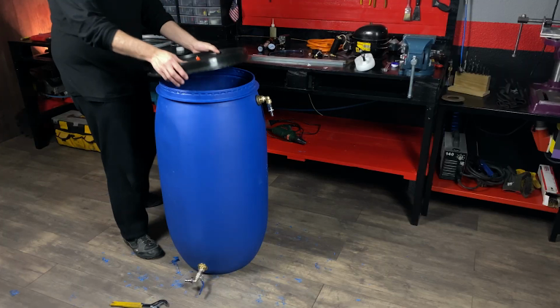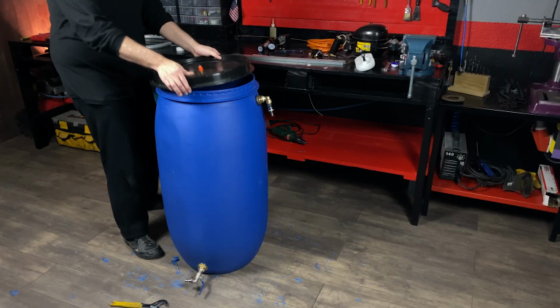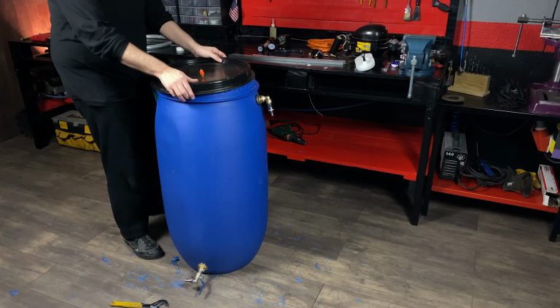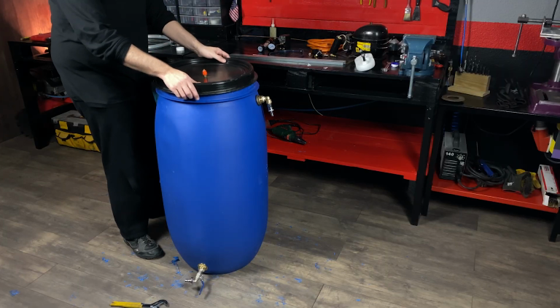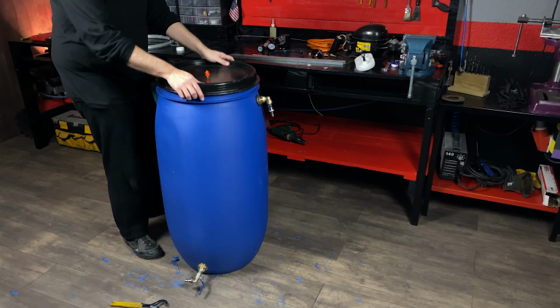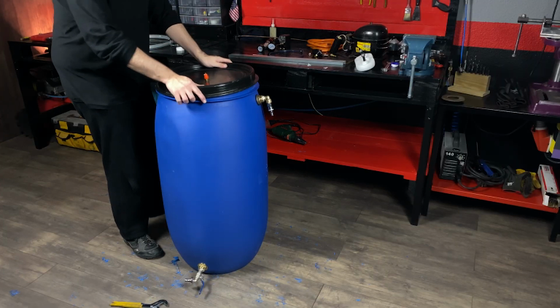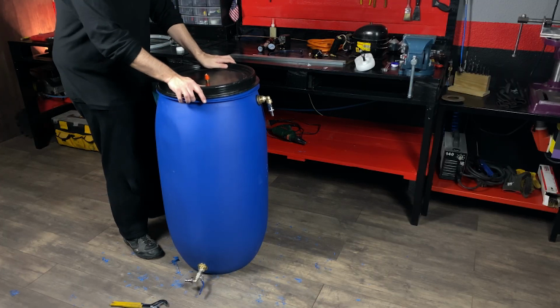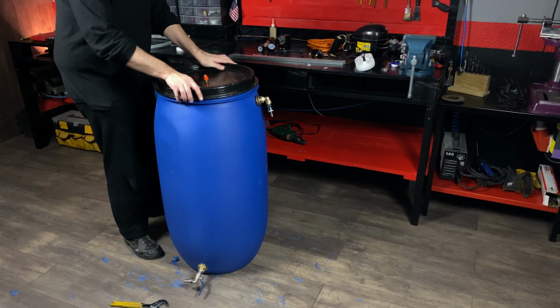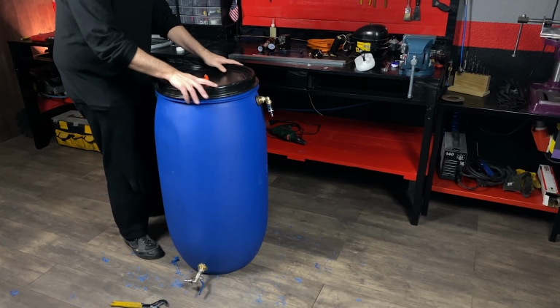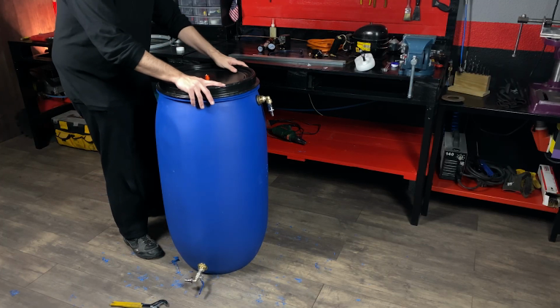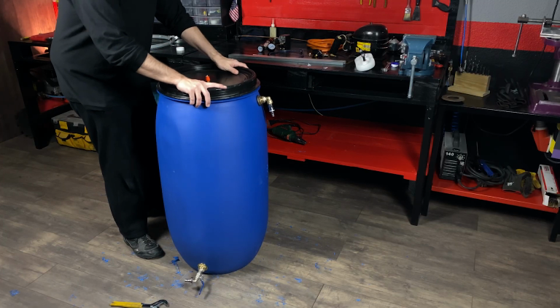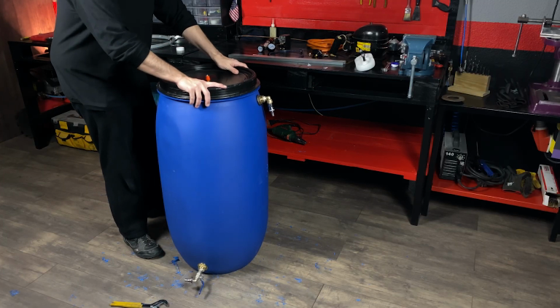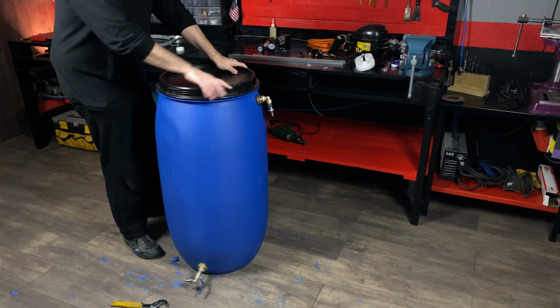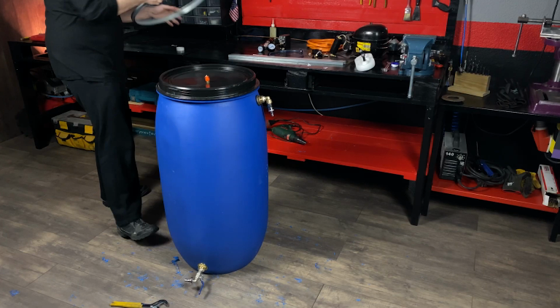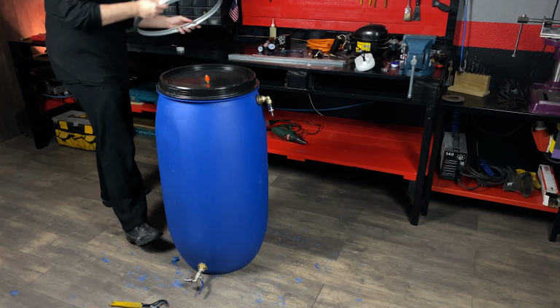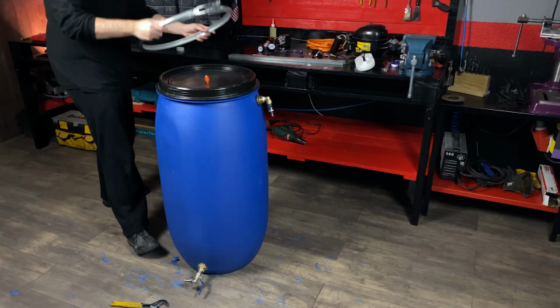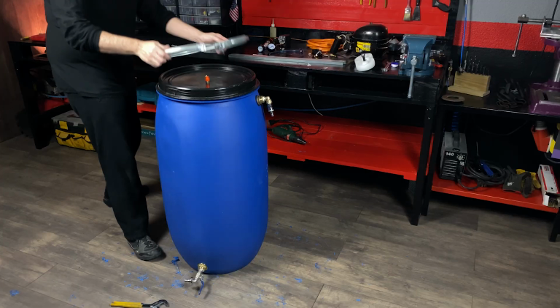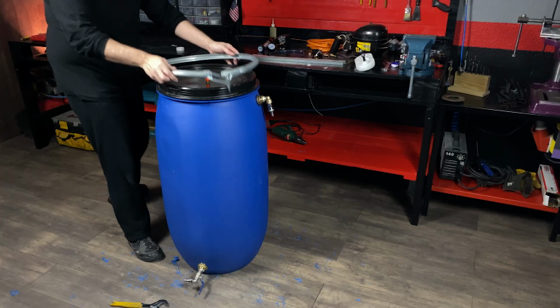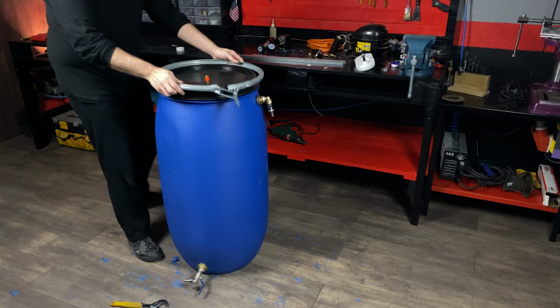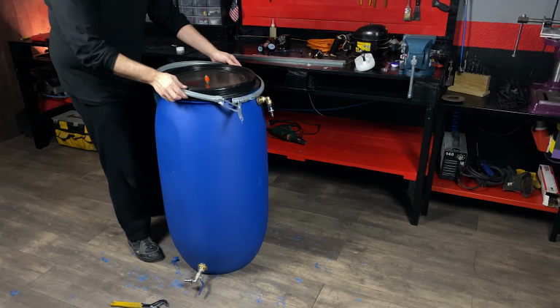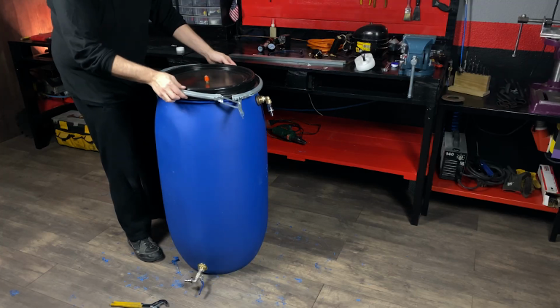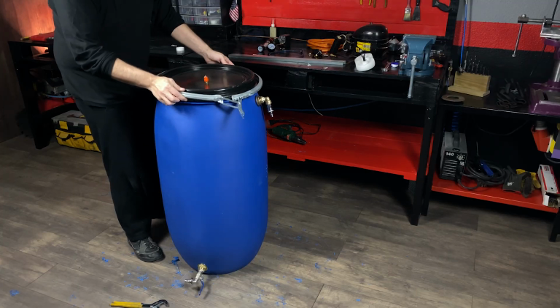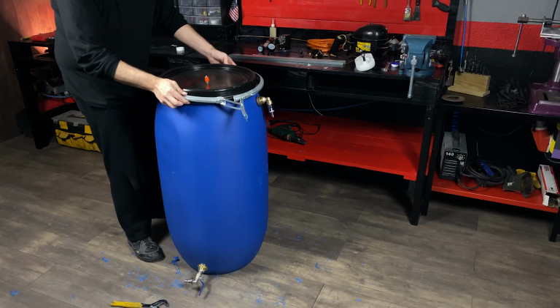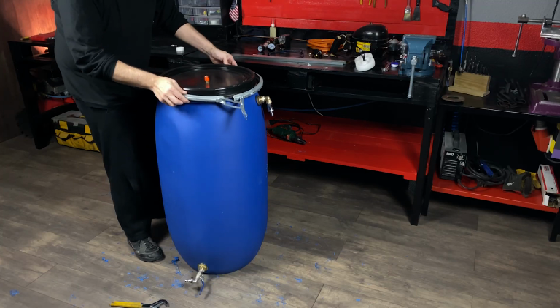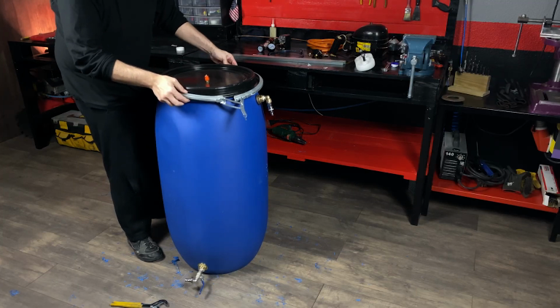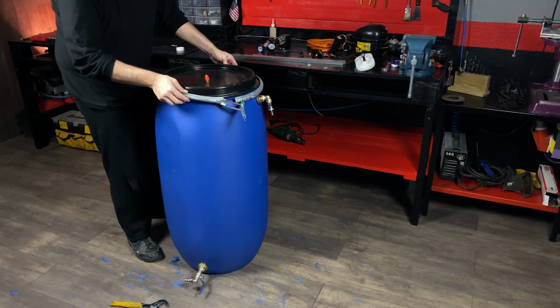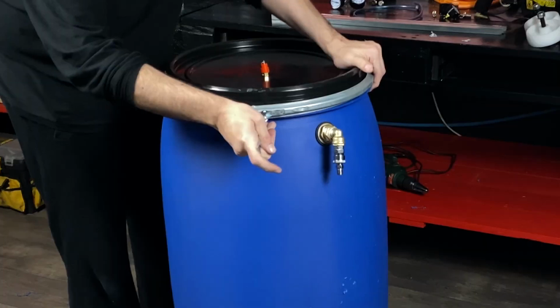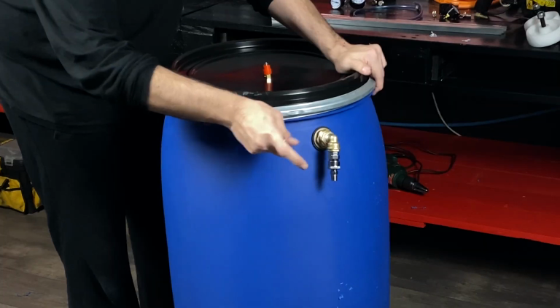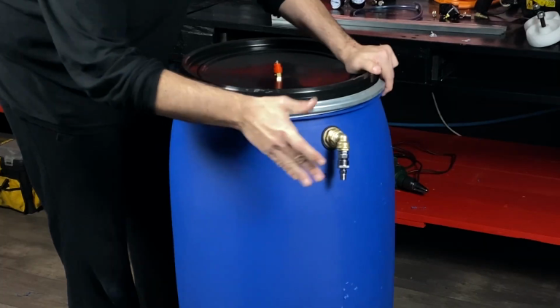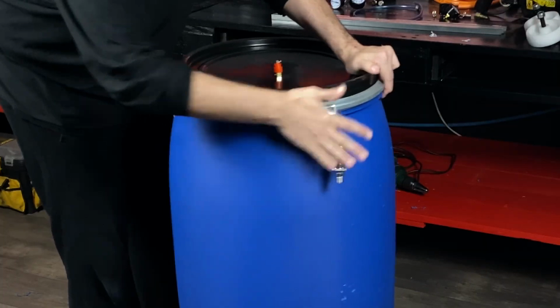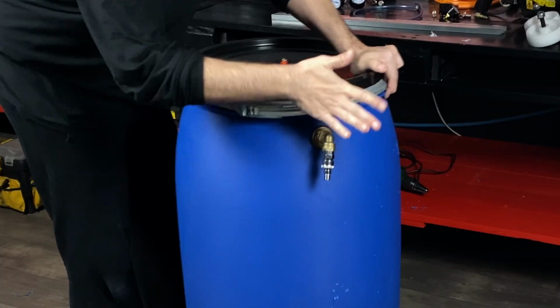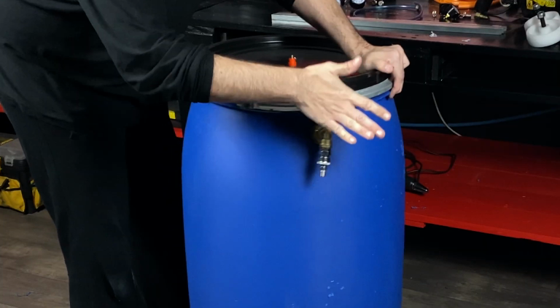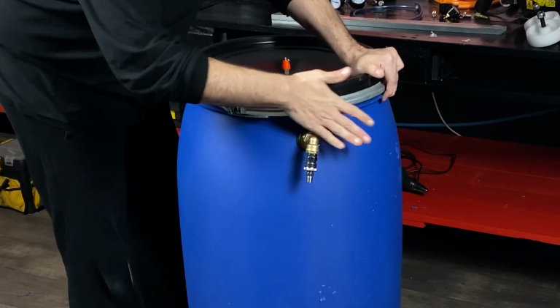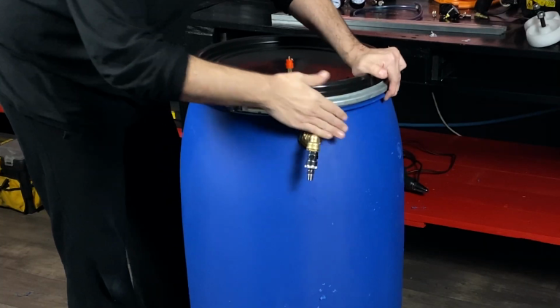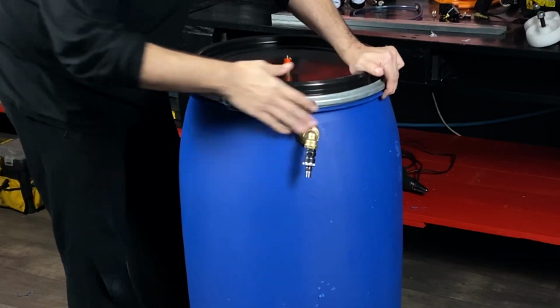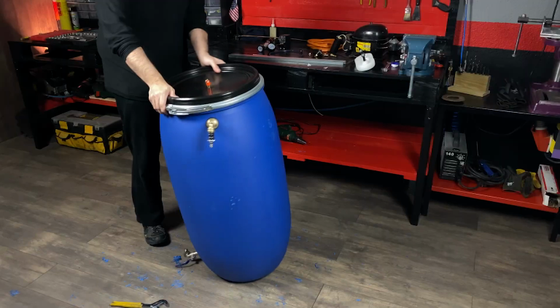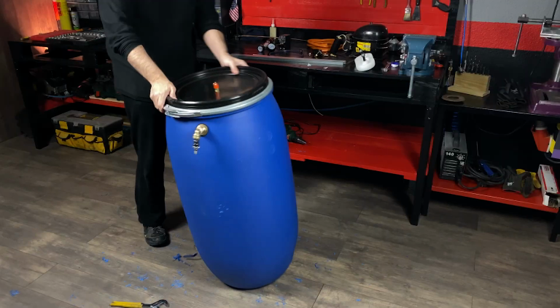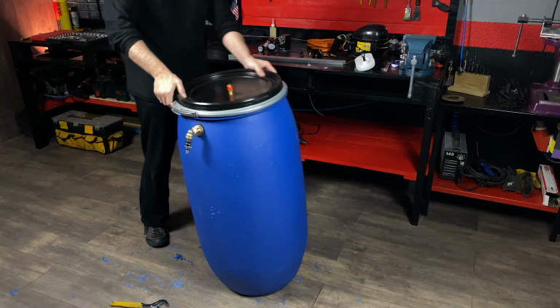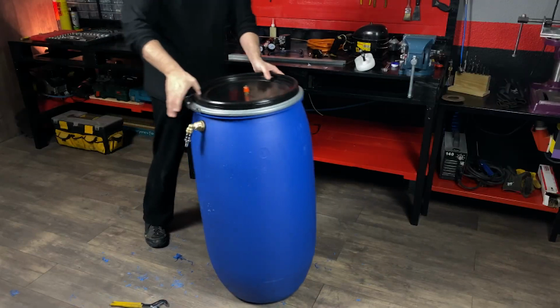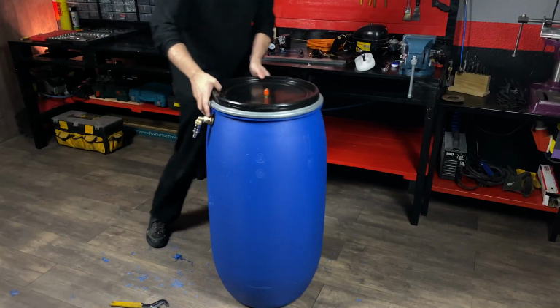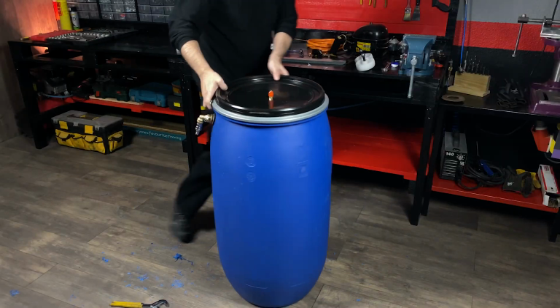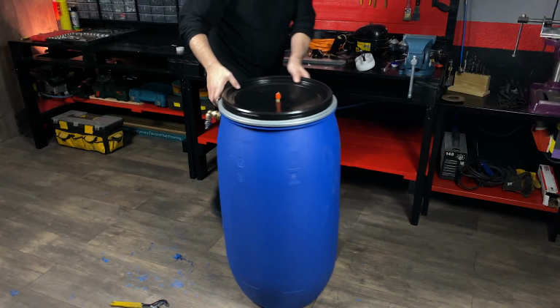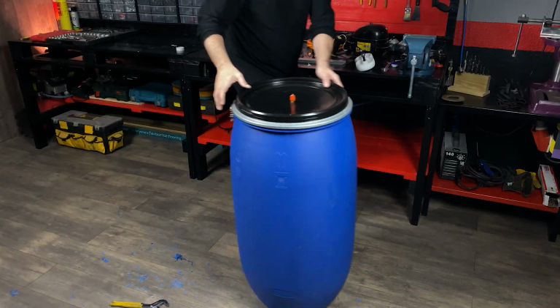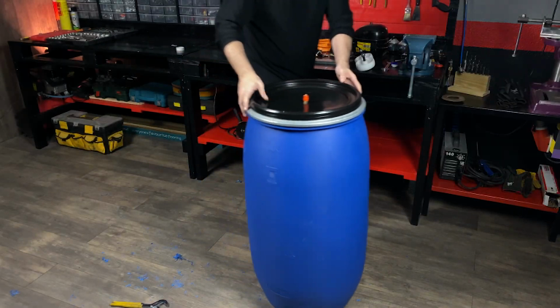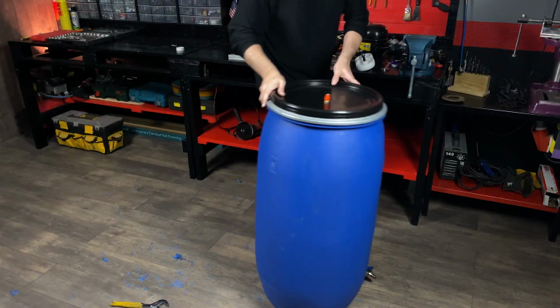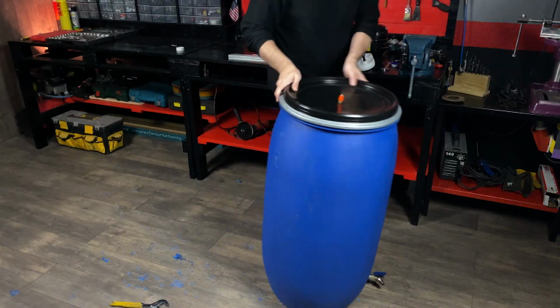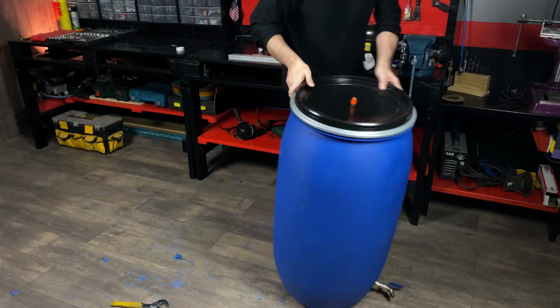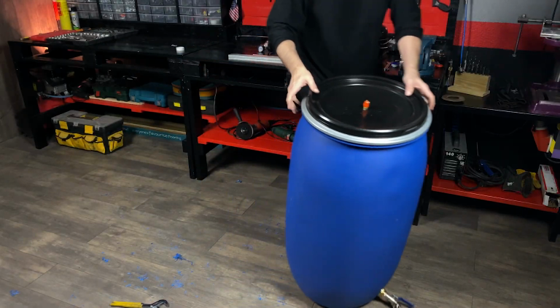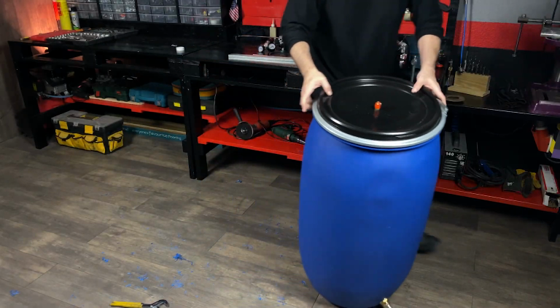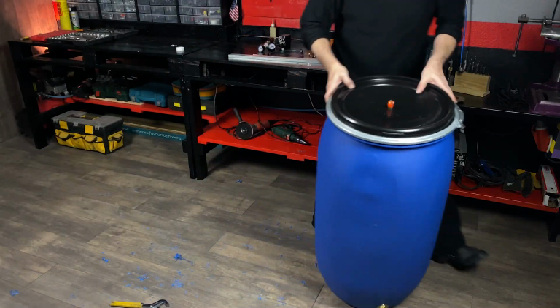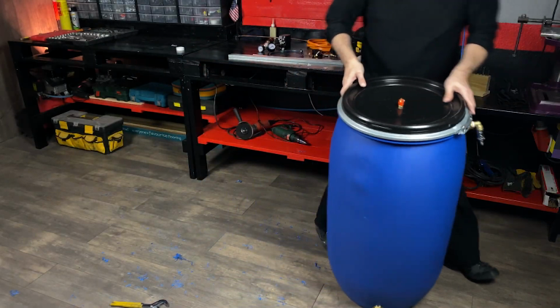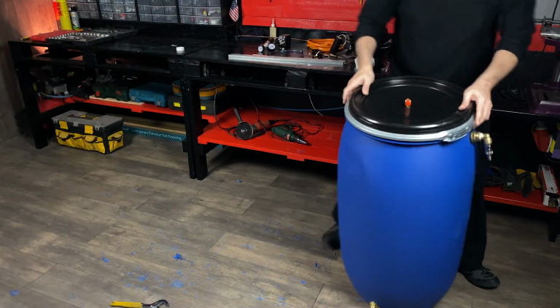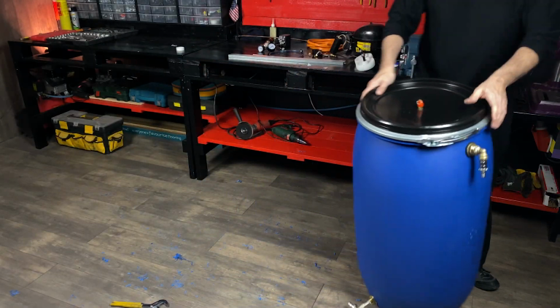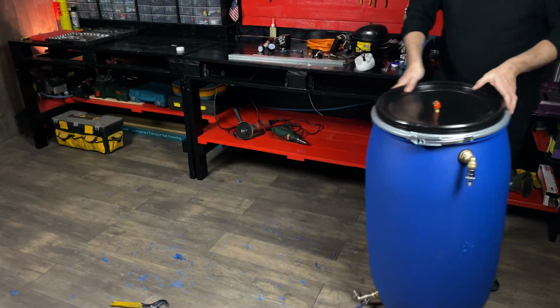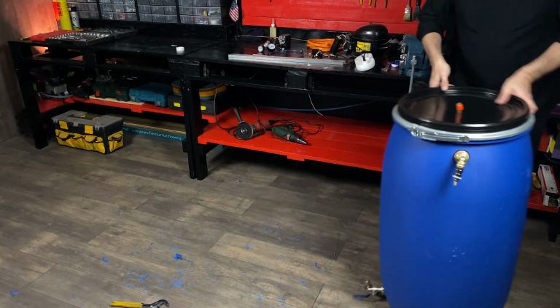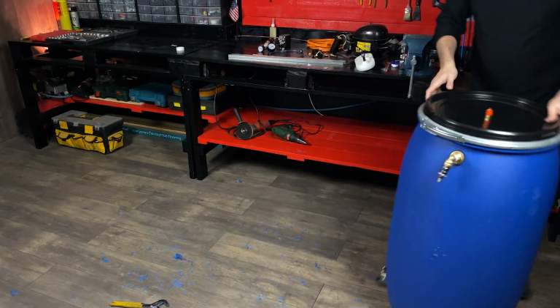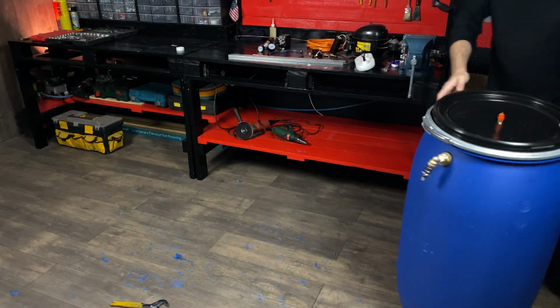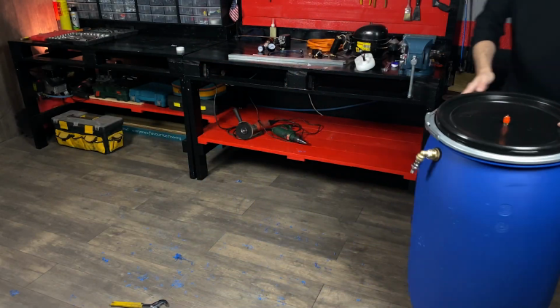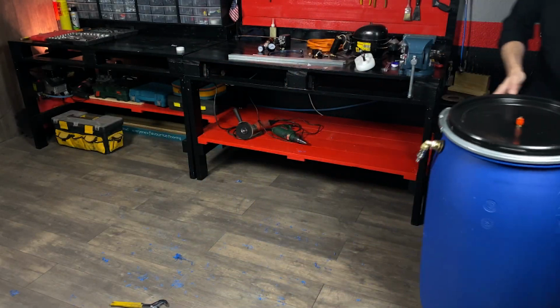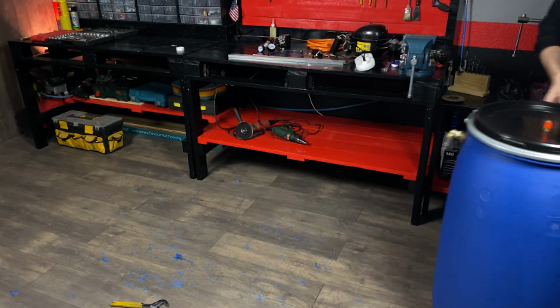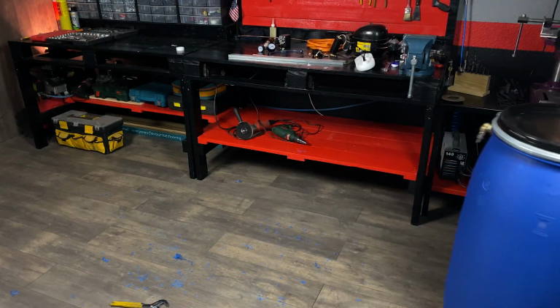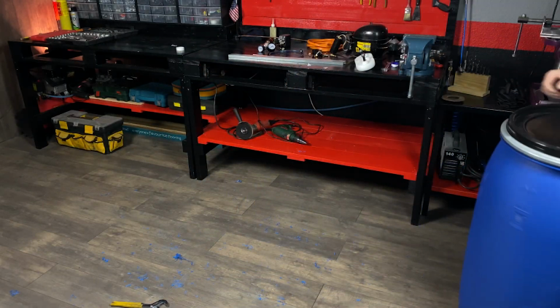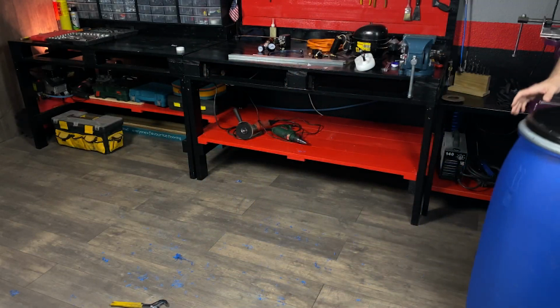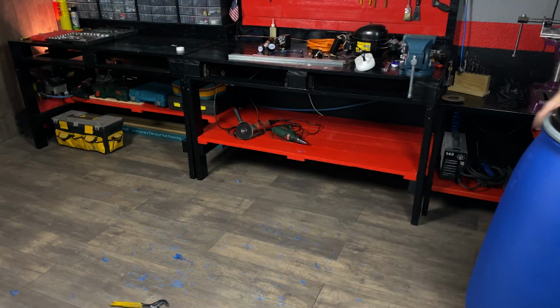Our barrel is ready to work. We put on the lid and we already have our device finished and ready to transport it to our country house.